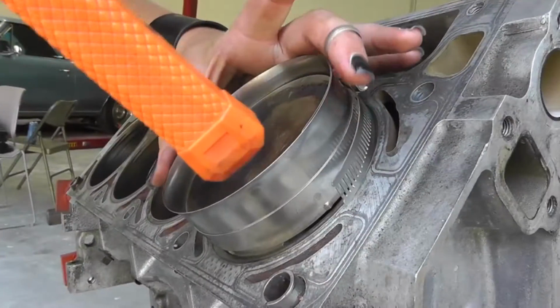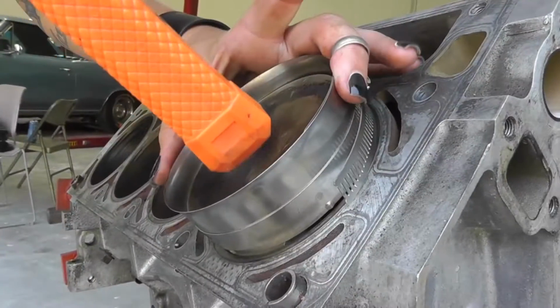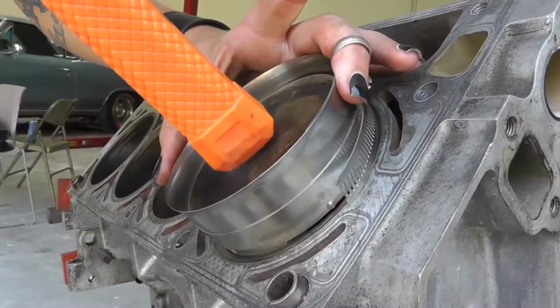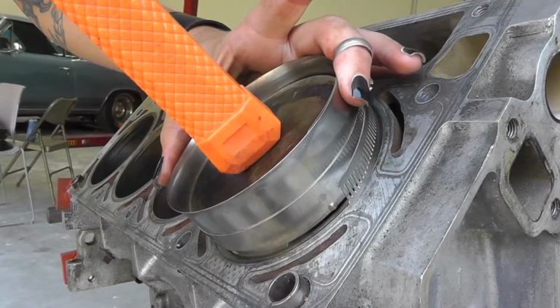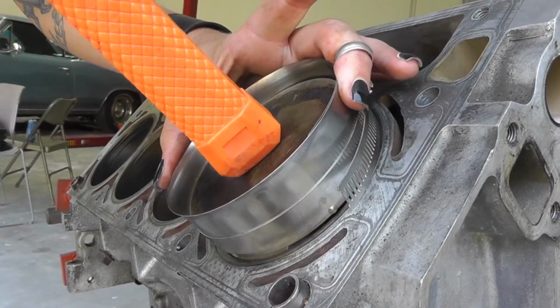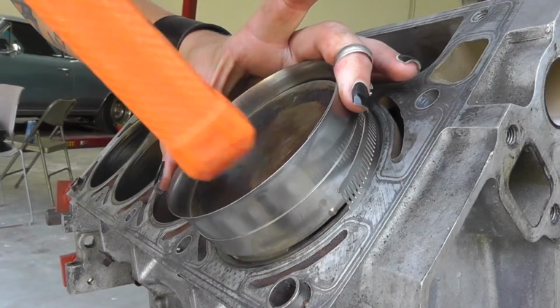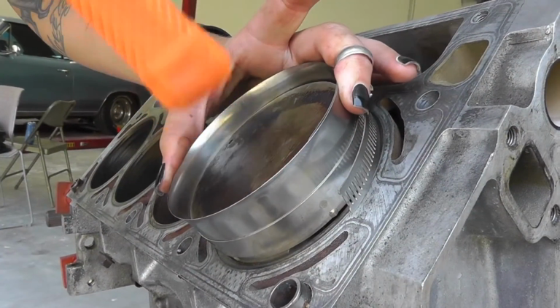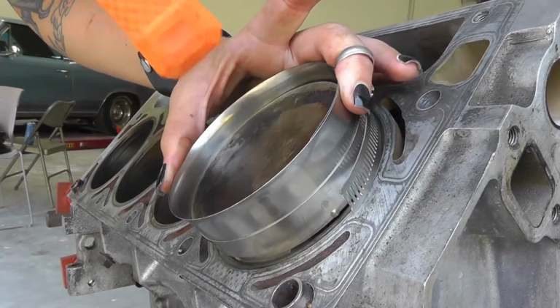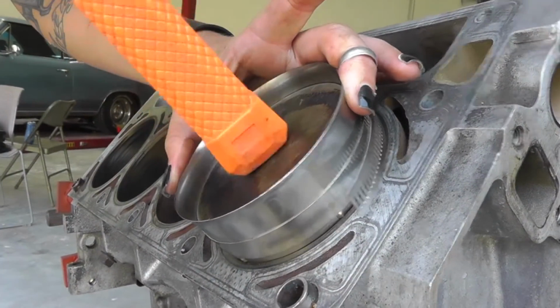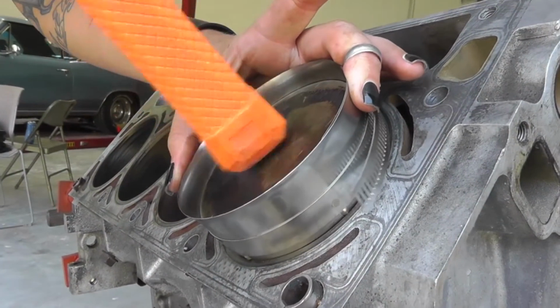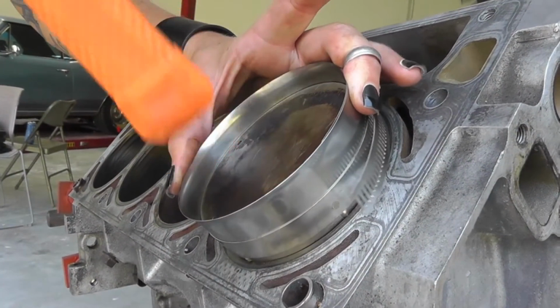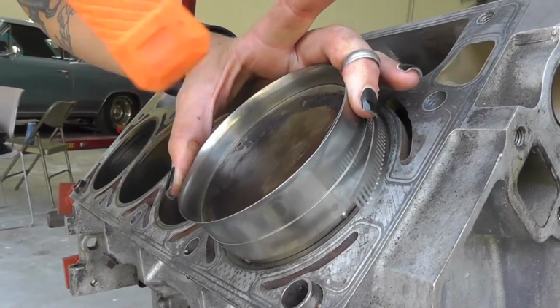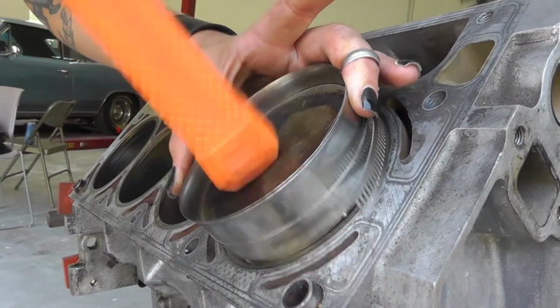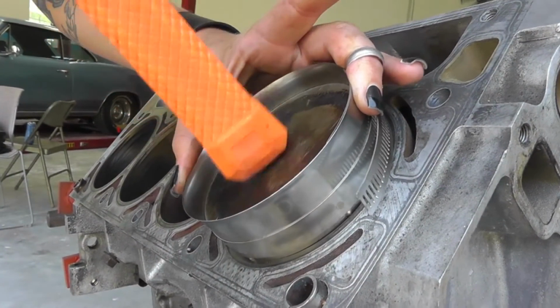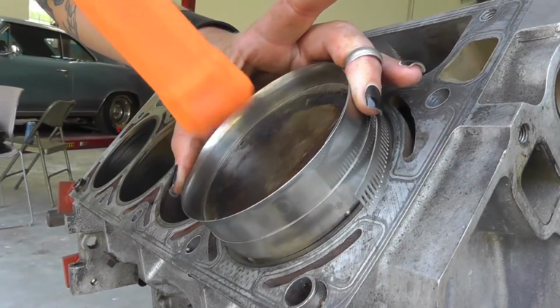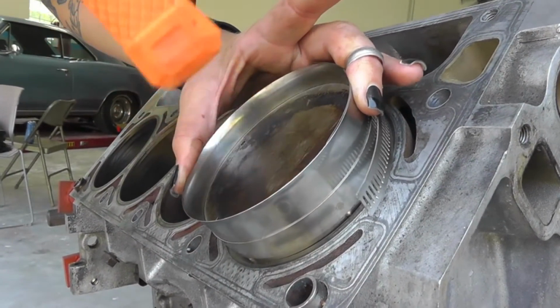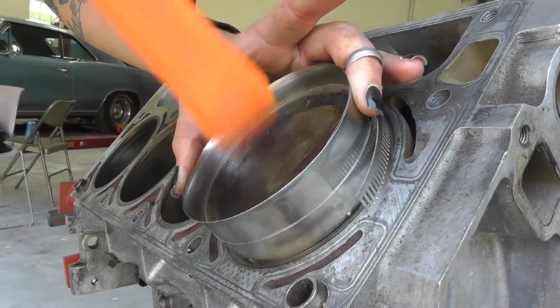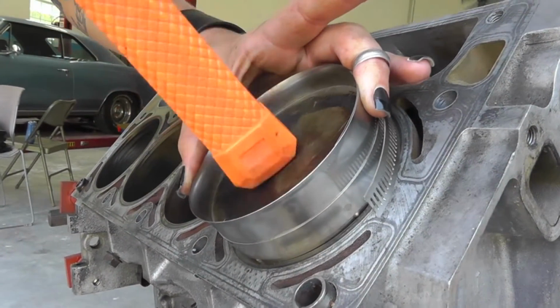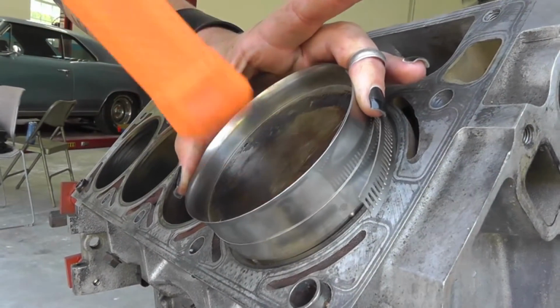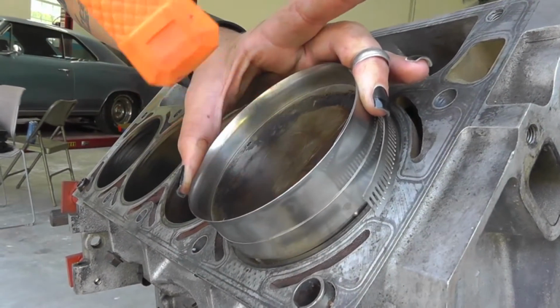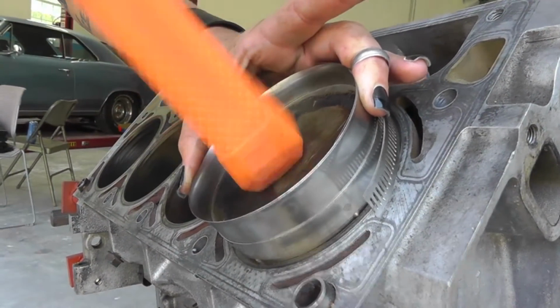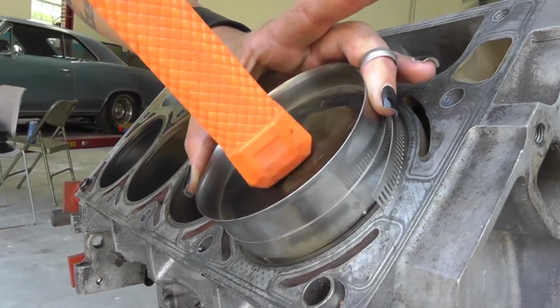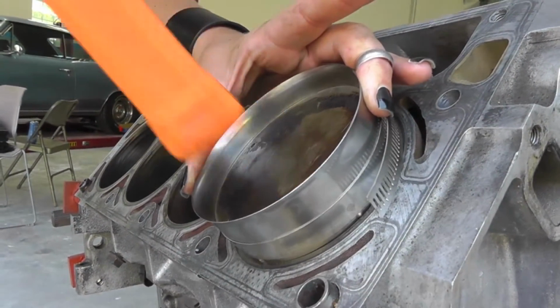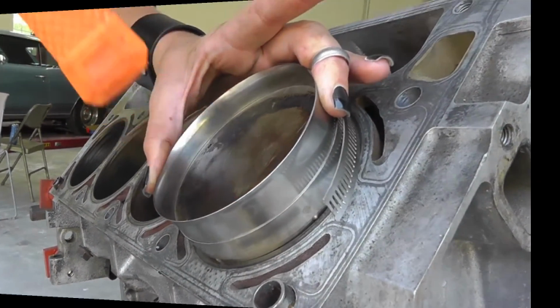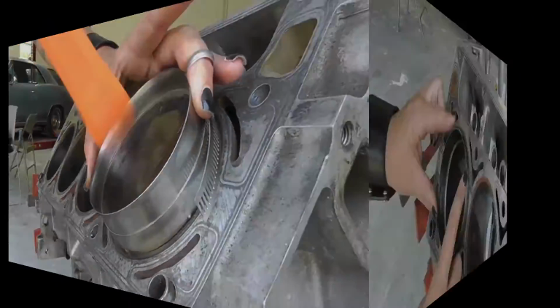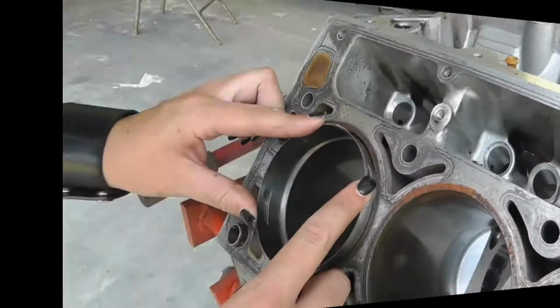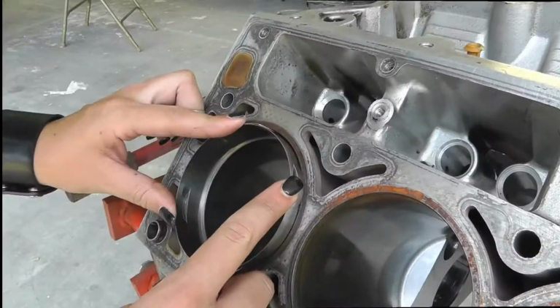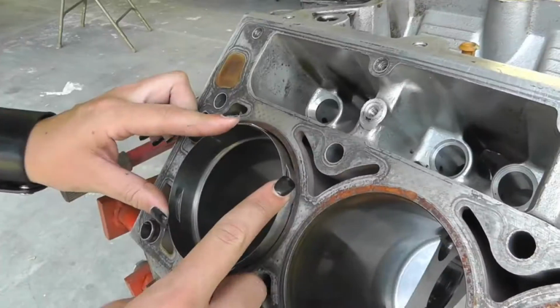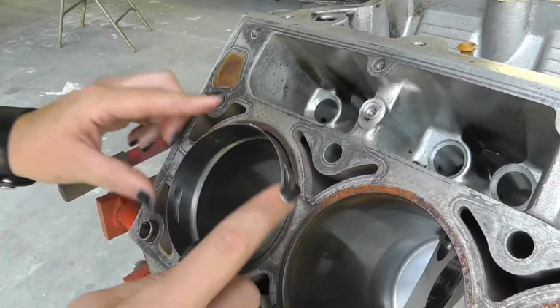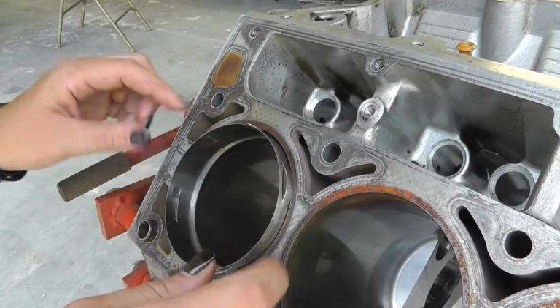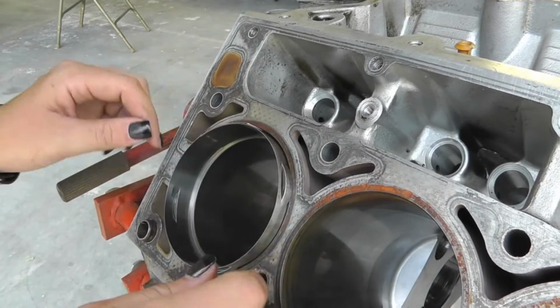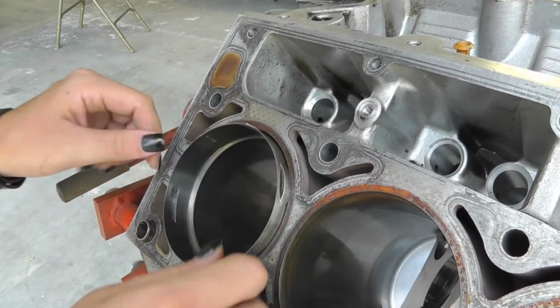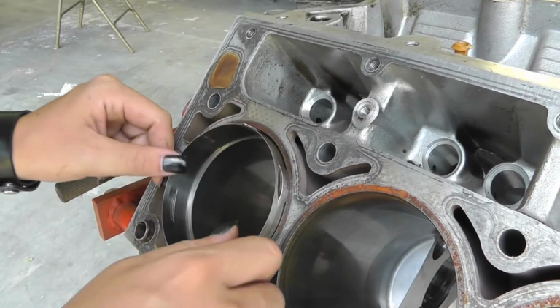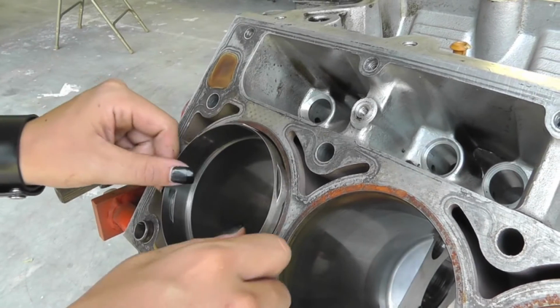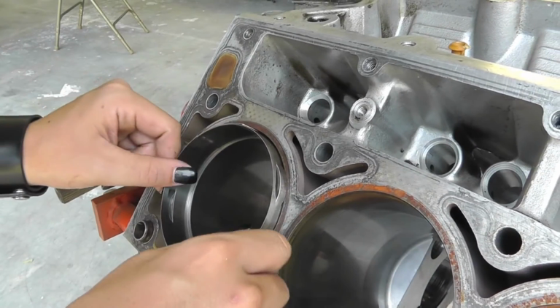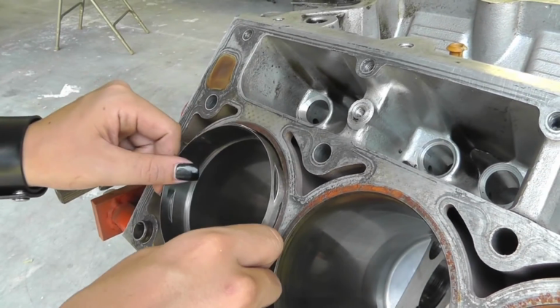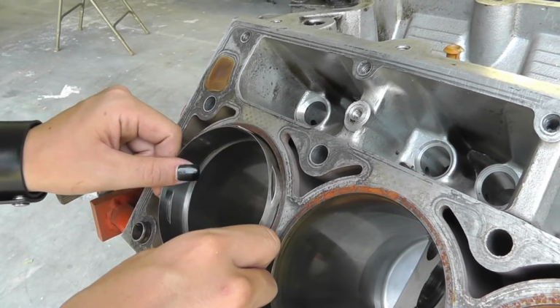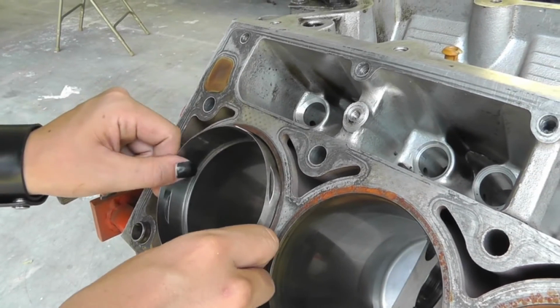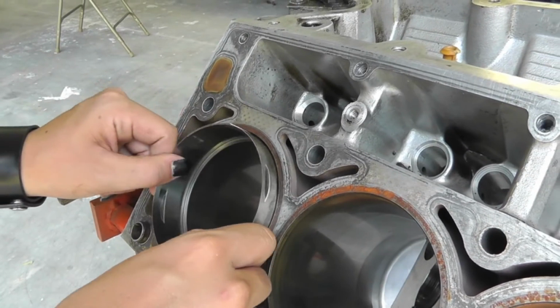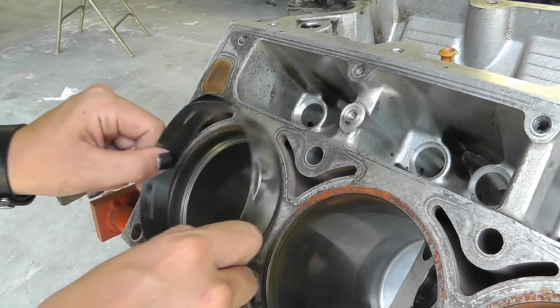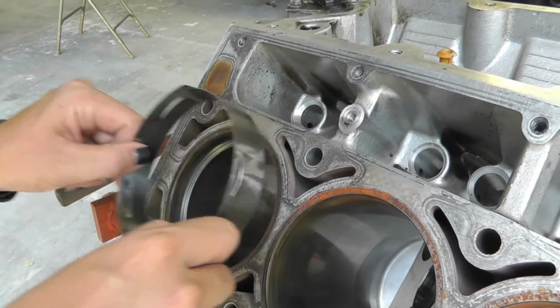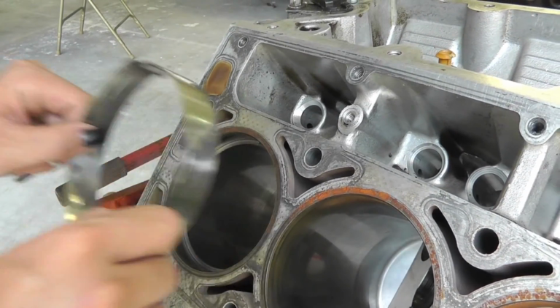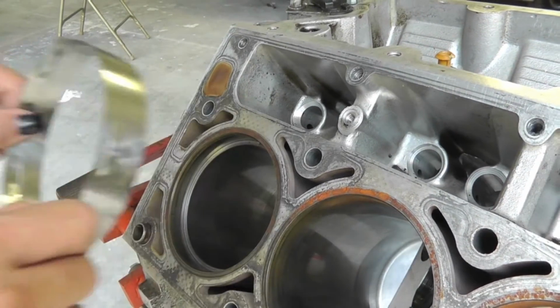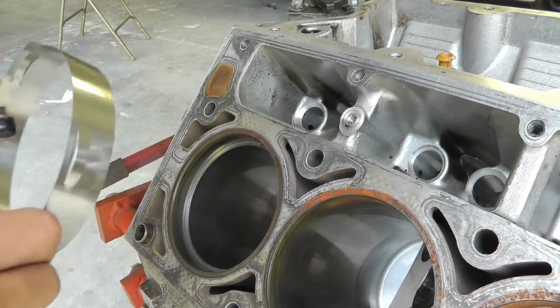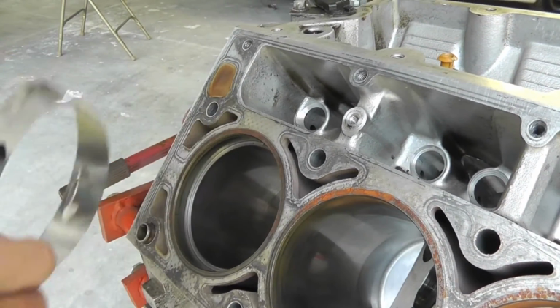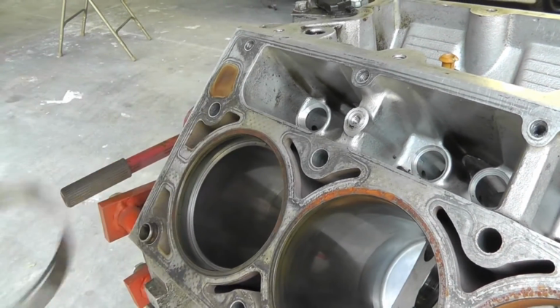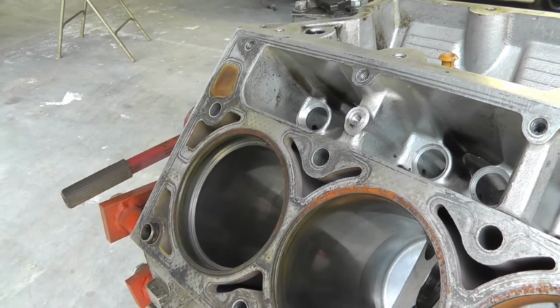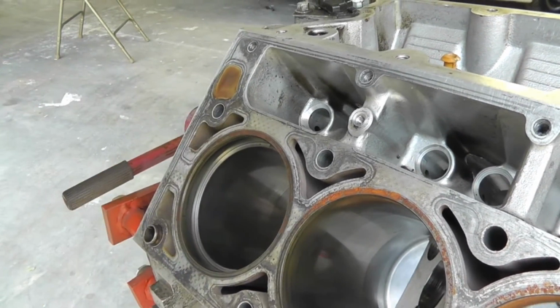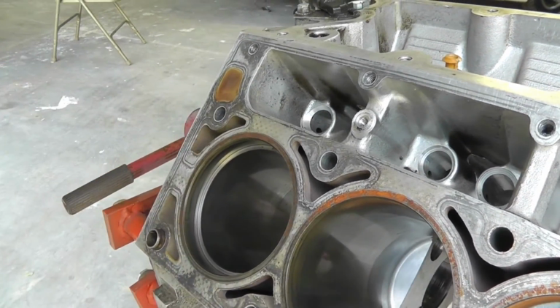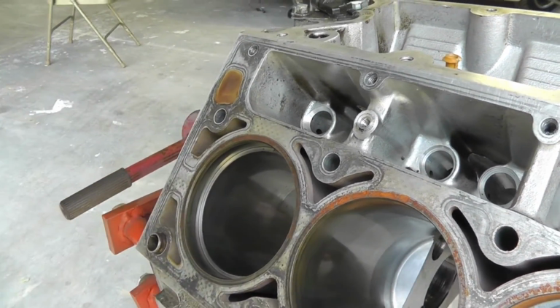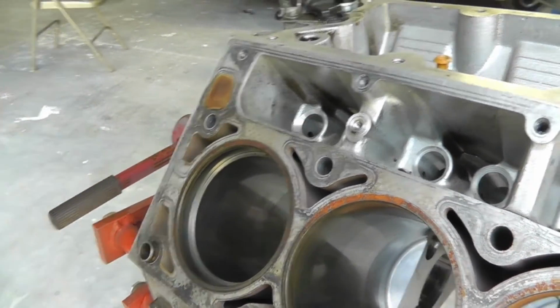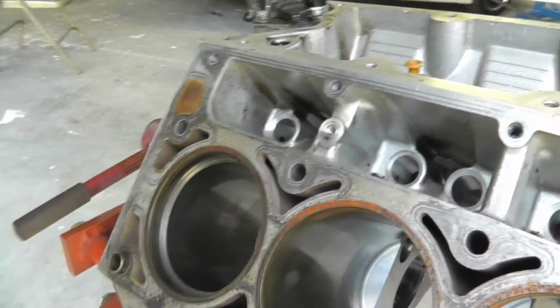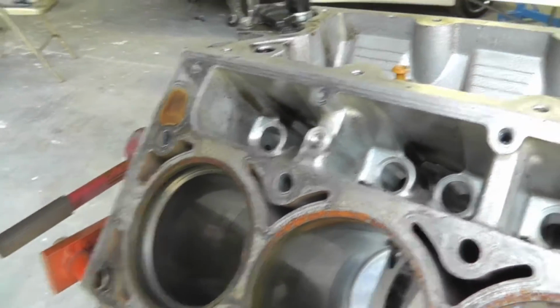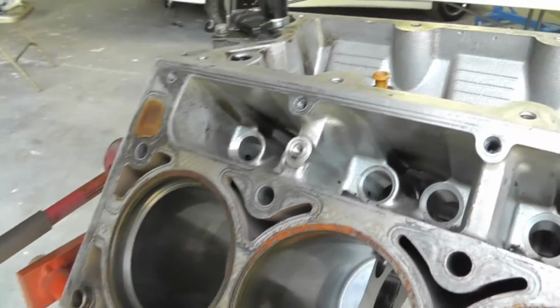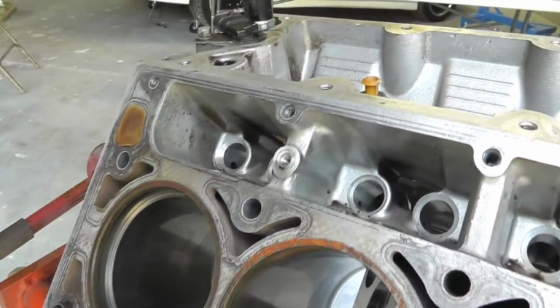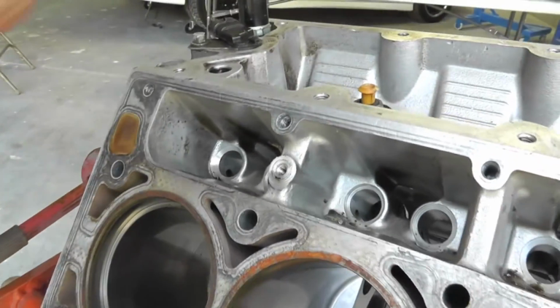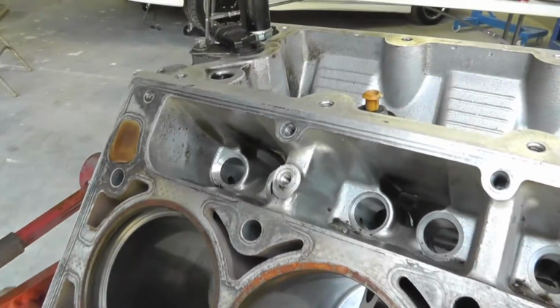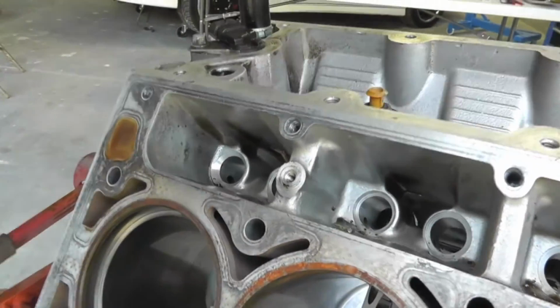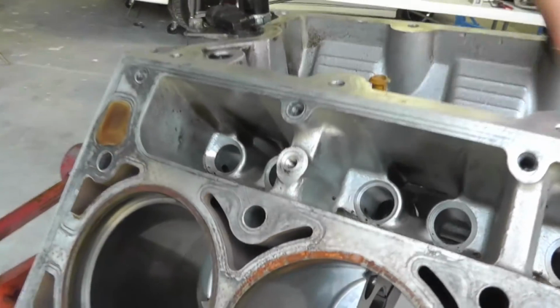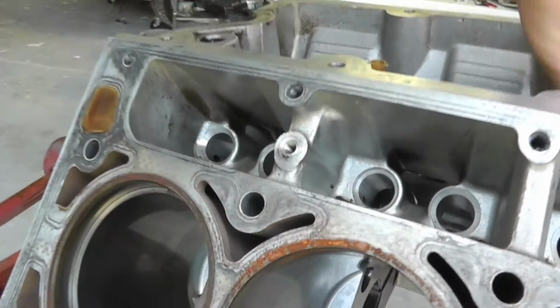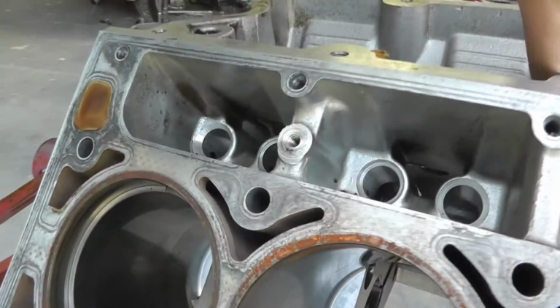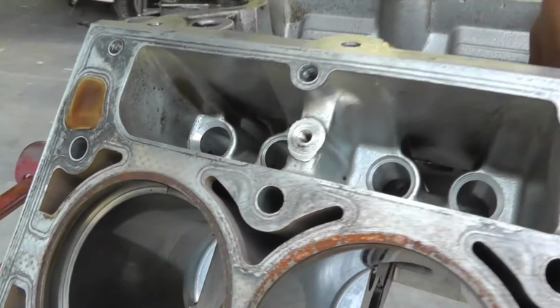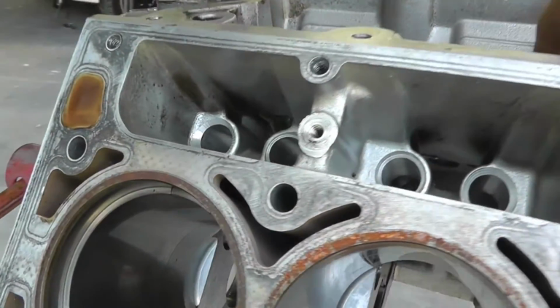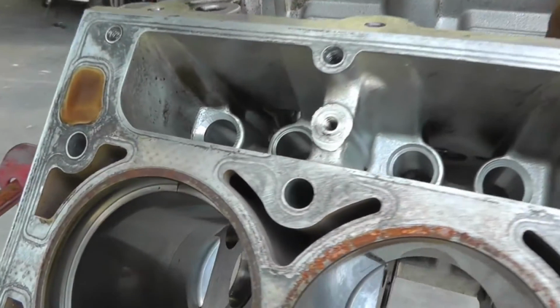Just want to tap the piston. Check it out — perfectly aligned every time.